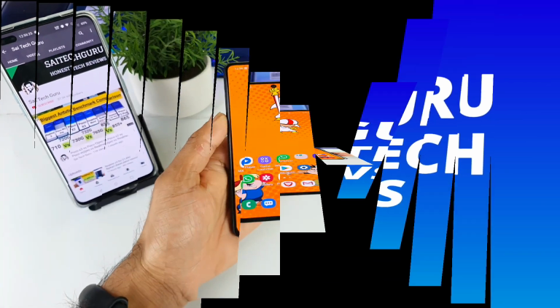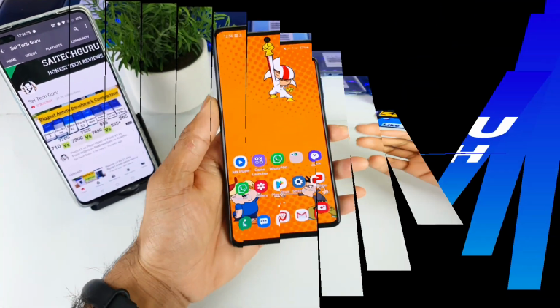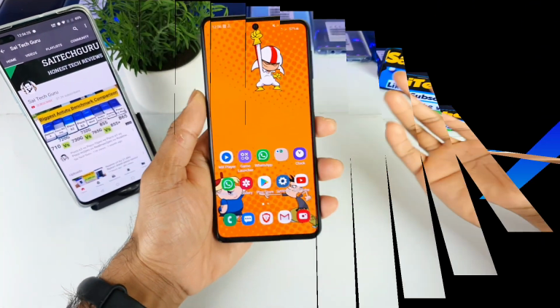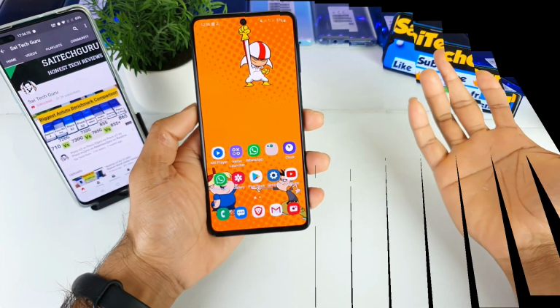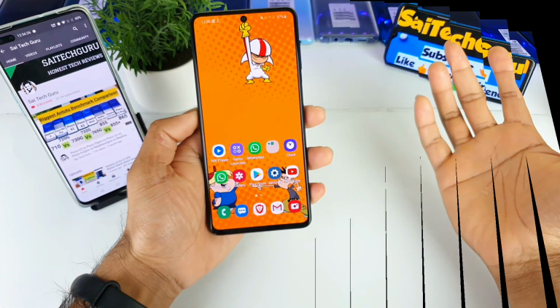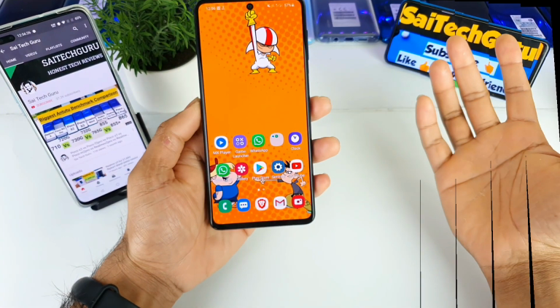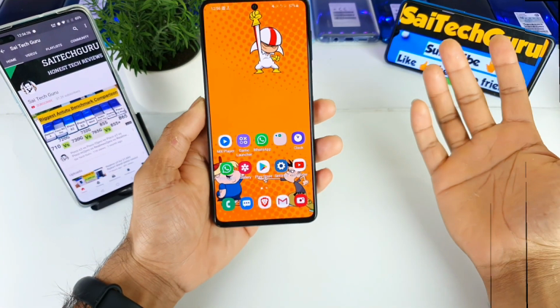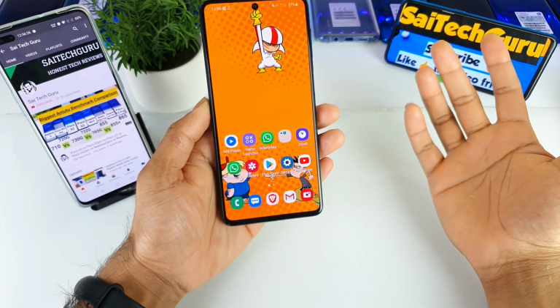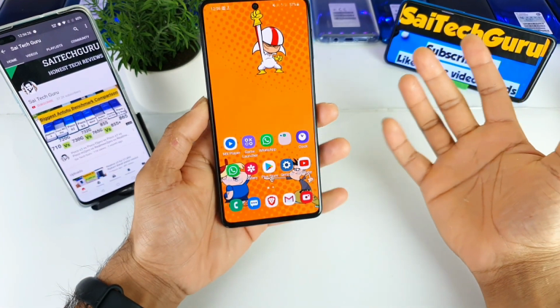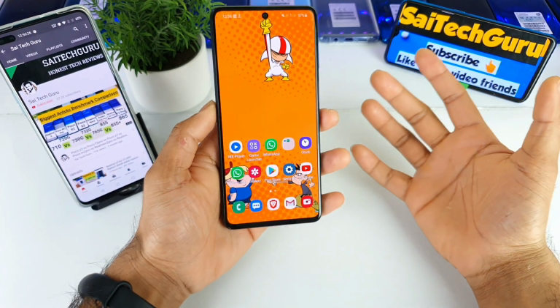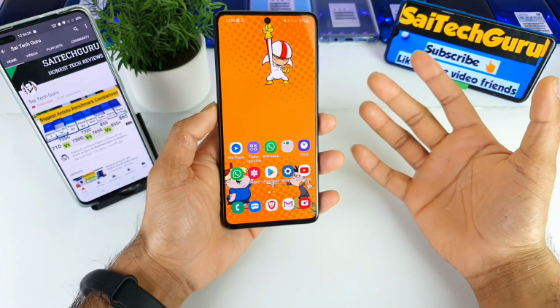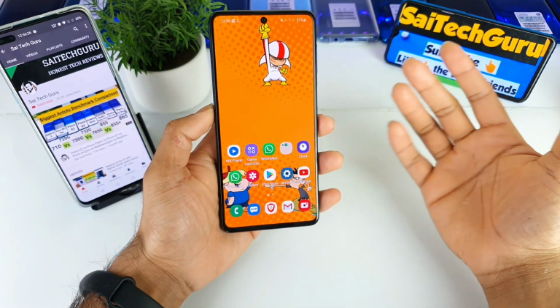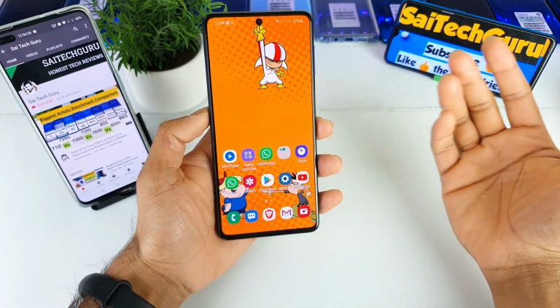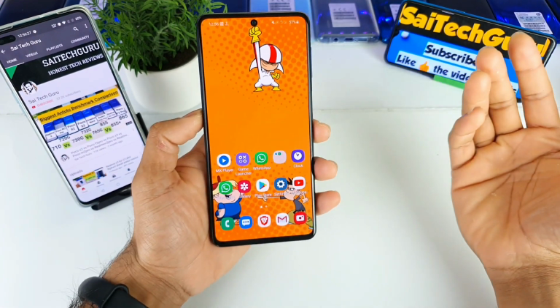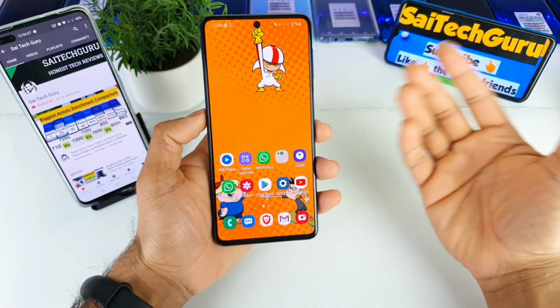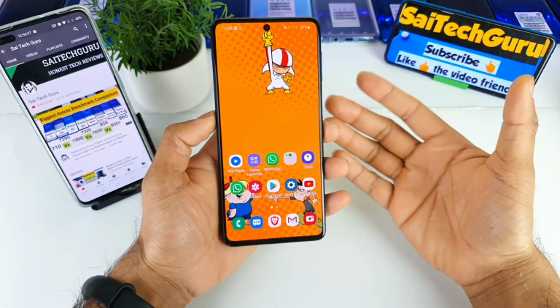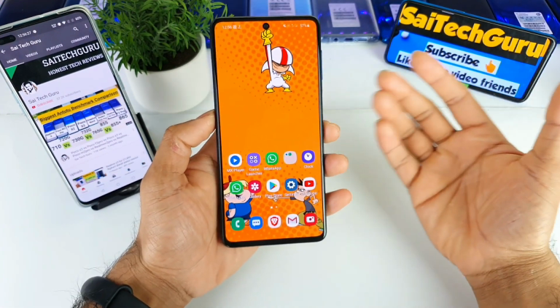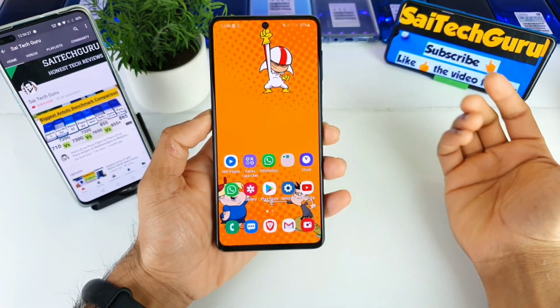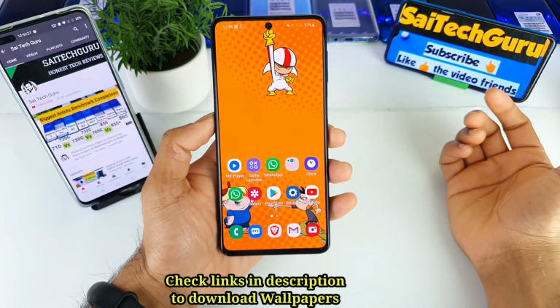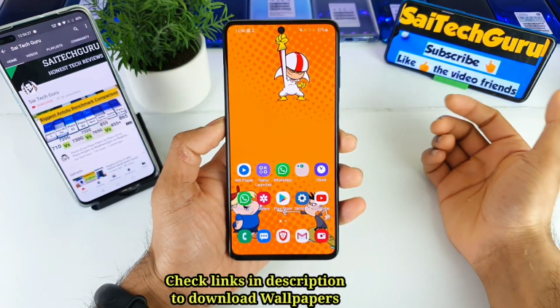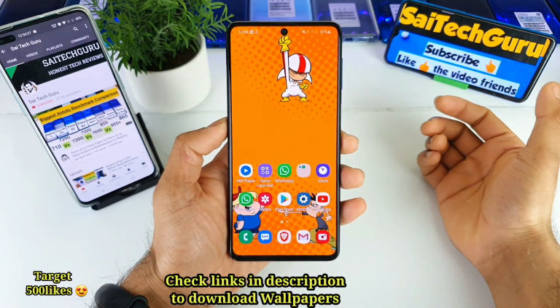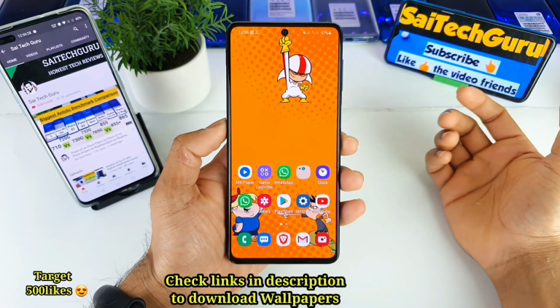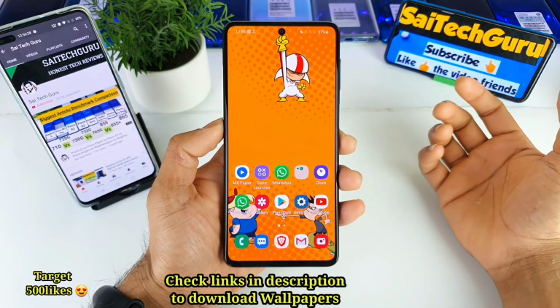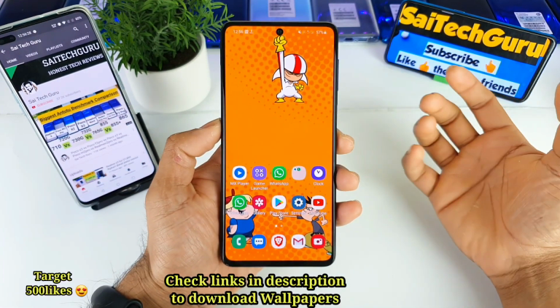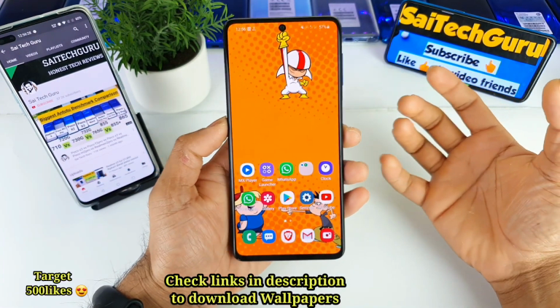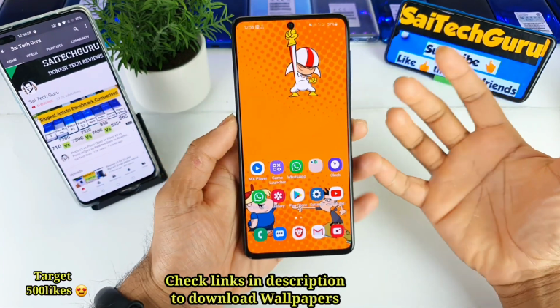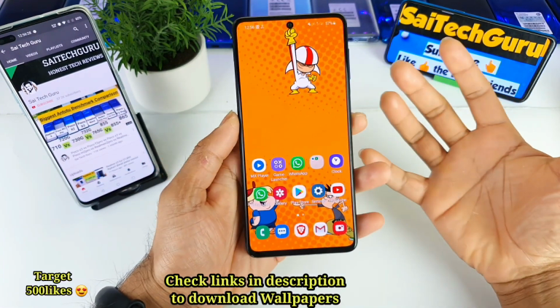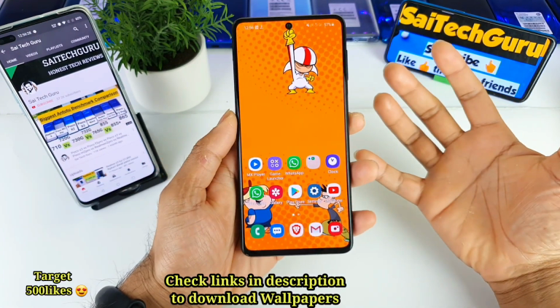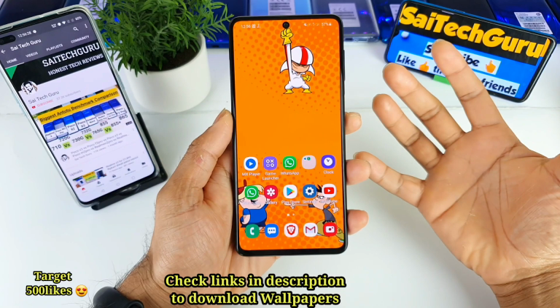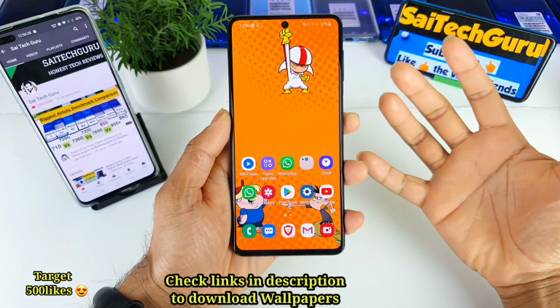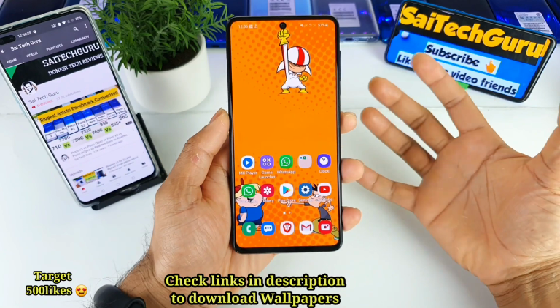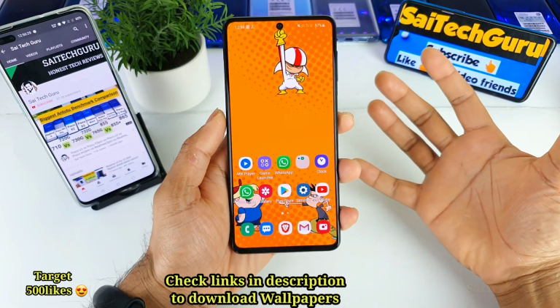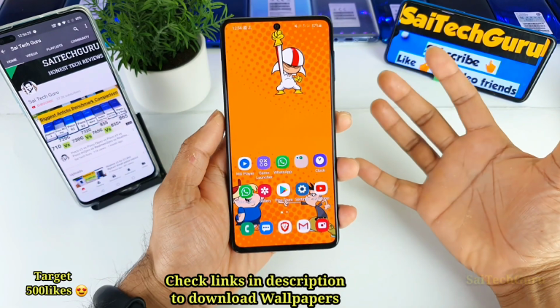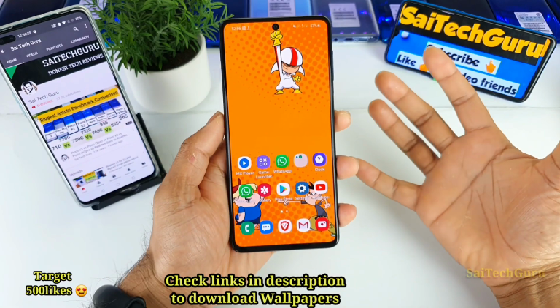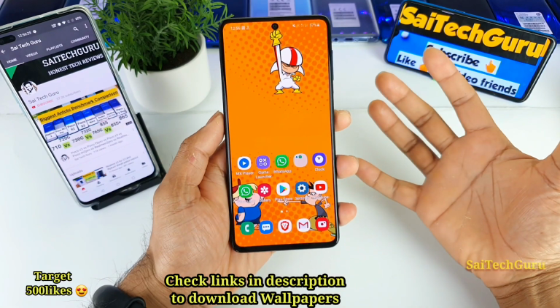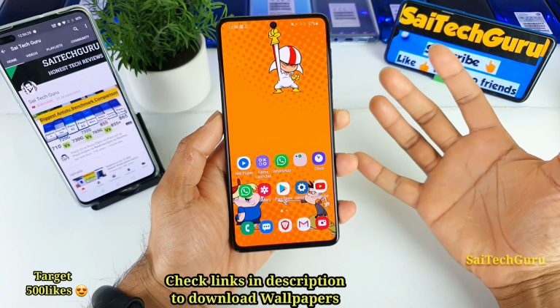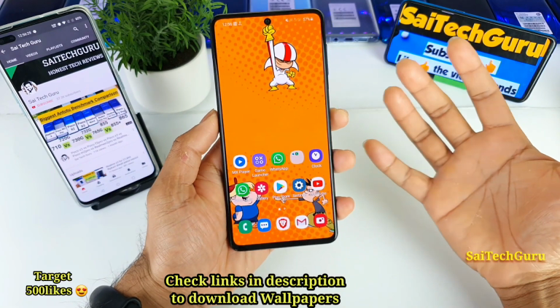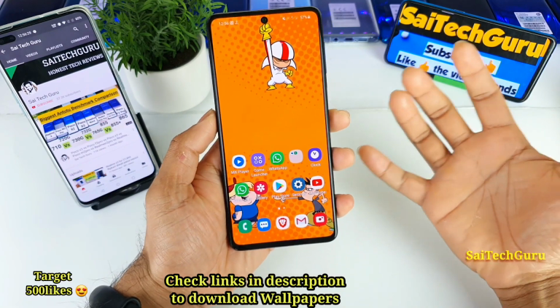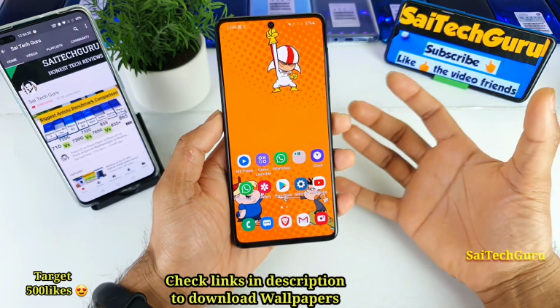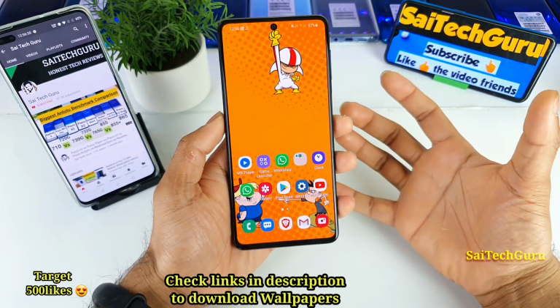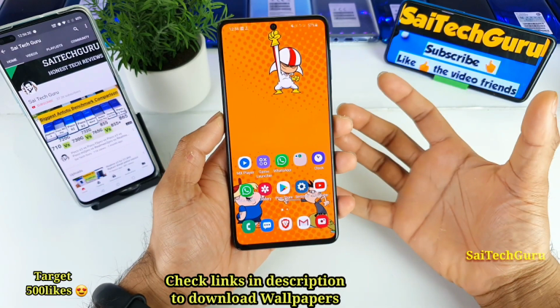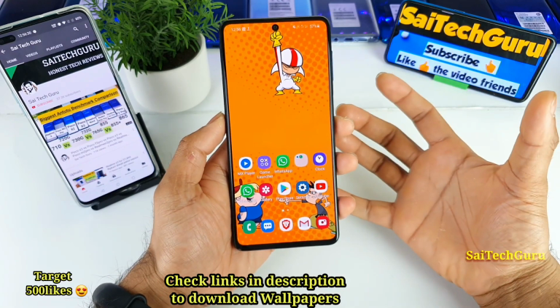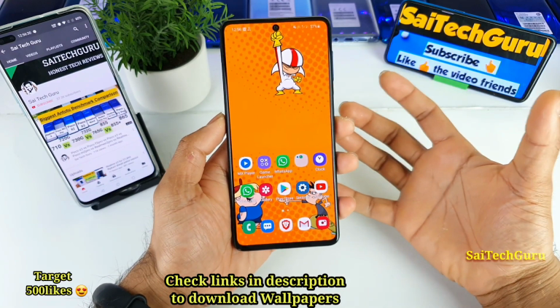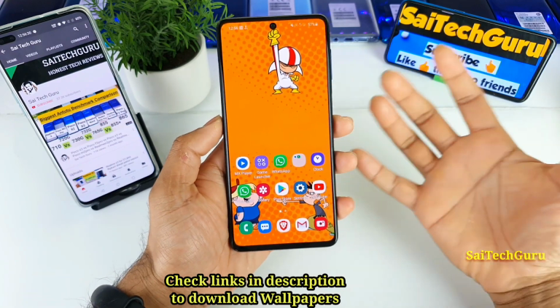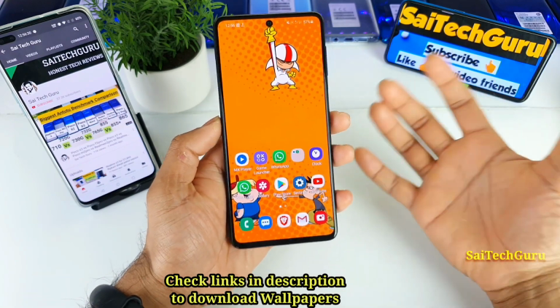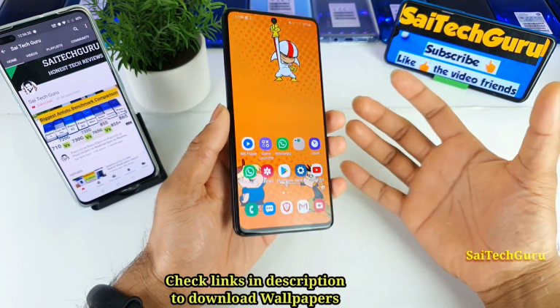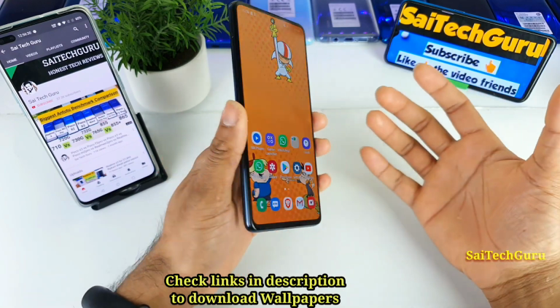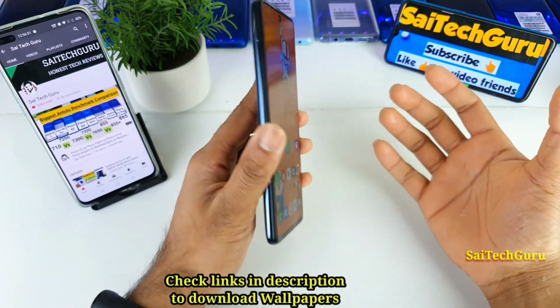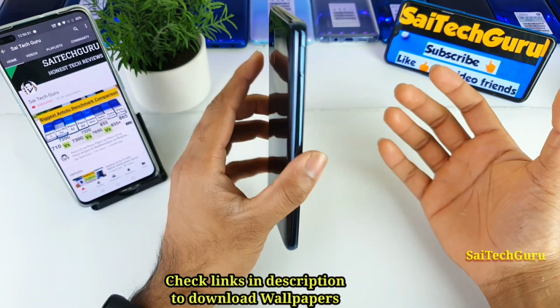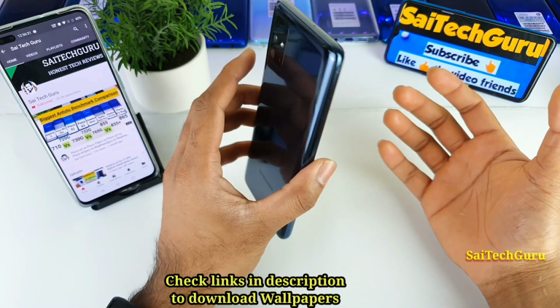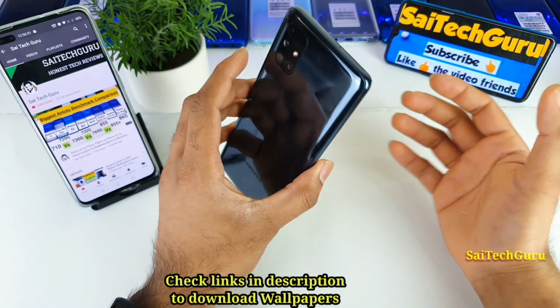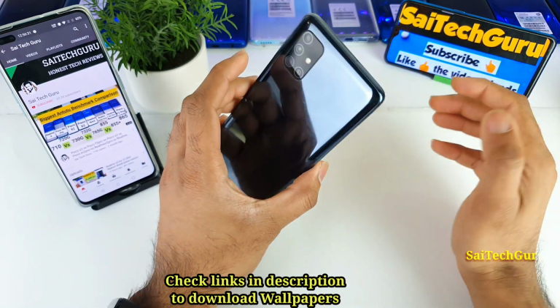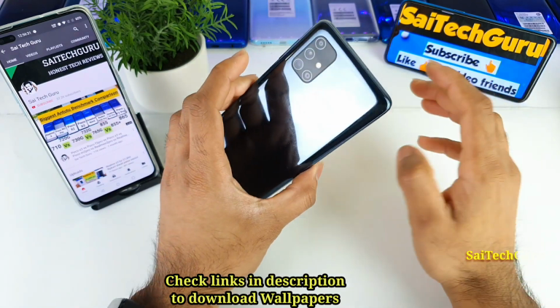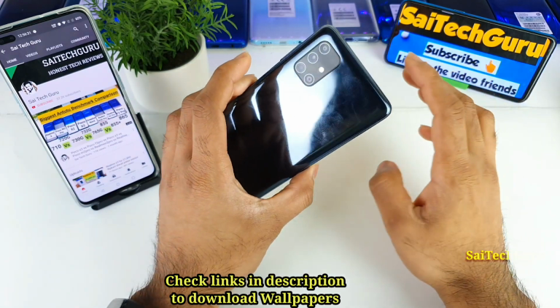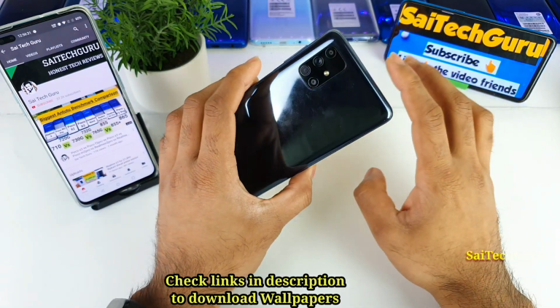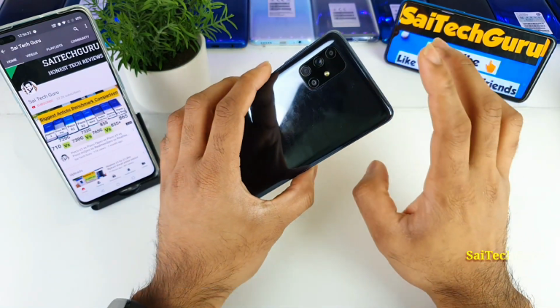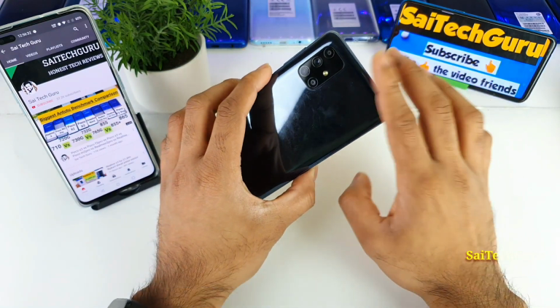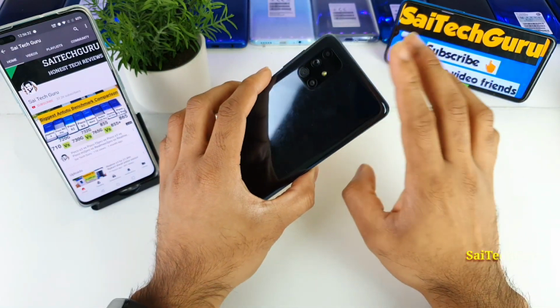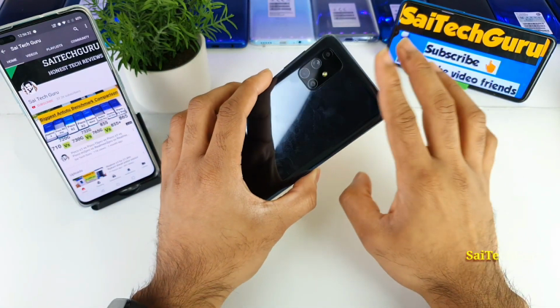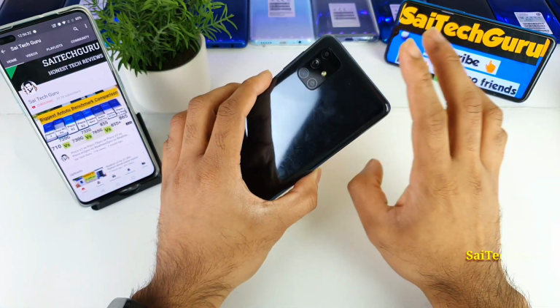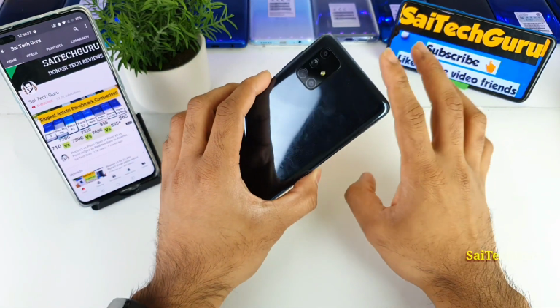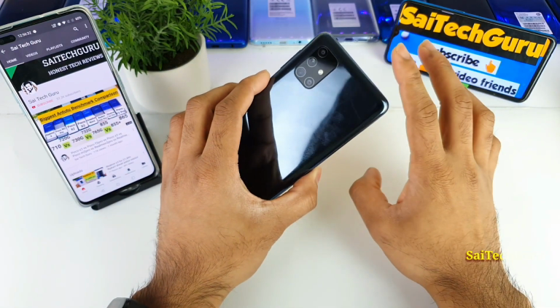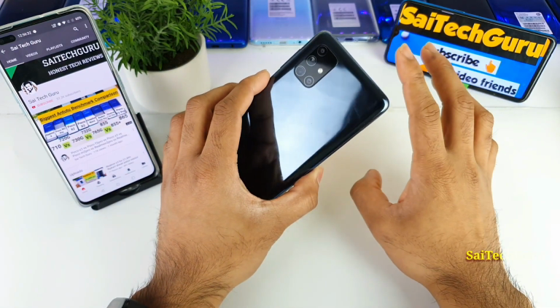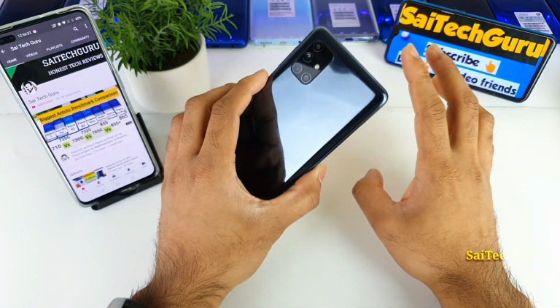Hi friends, I am Sahit Chizan here. Welcome back to my channel Sahit Chikkar. In this video, I'll be talking about the battery backup of the Samsung Galaxy M51 device.